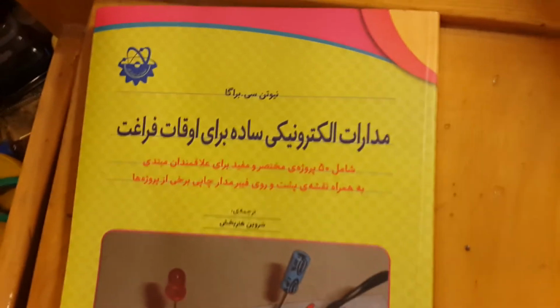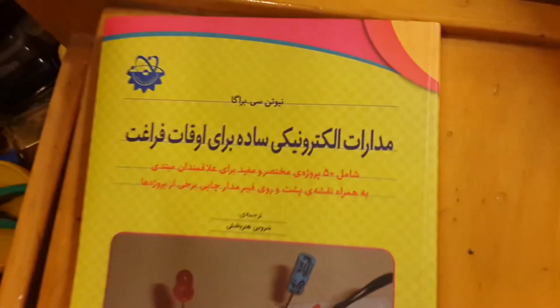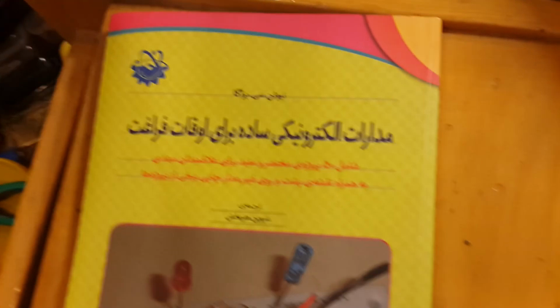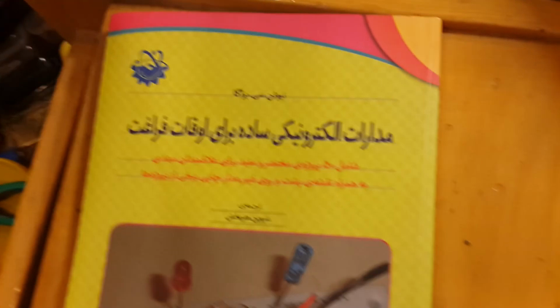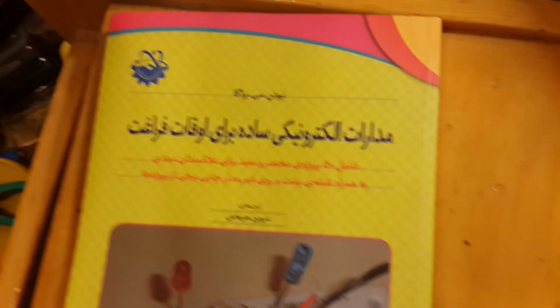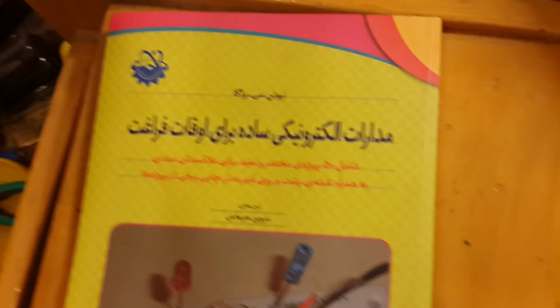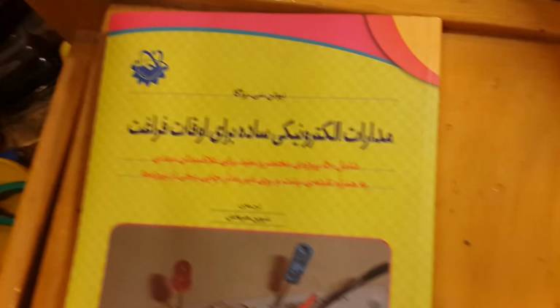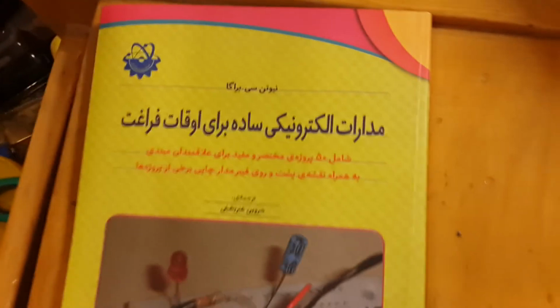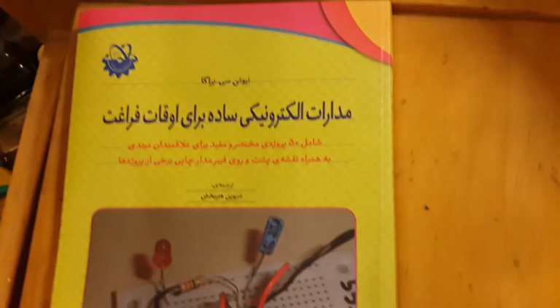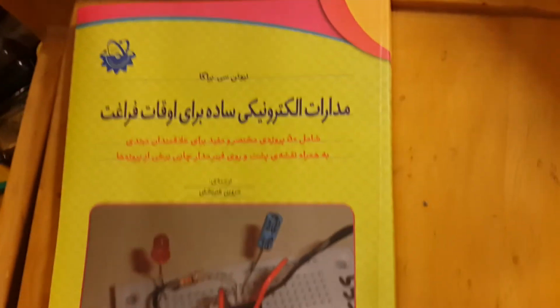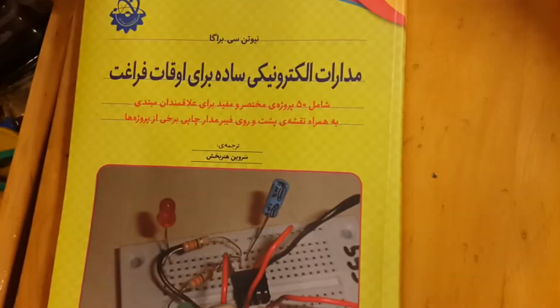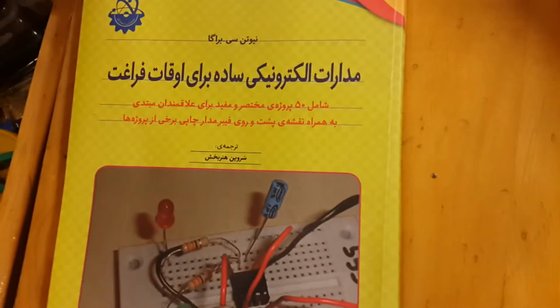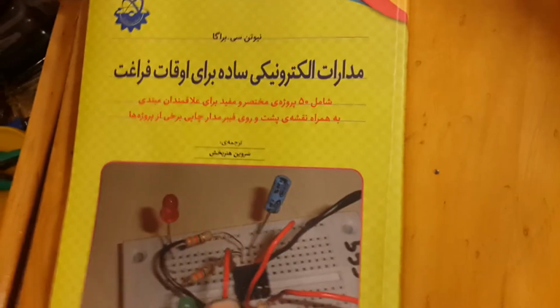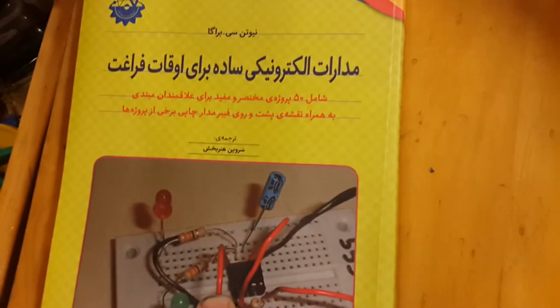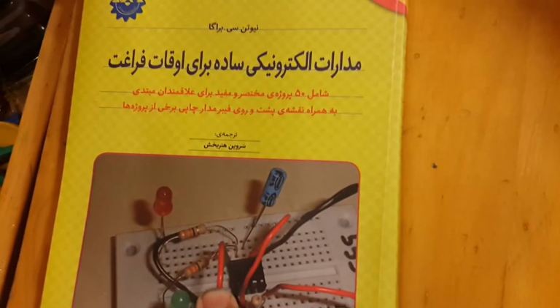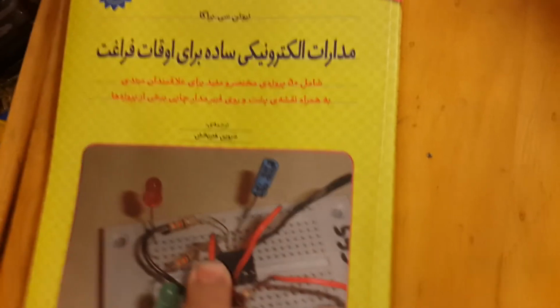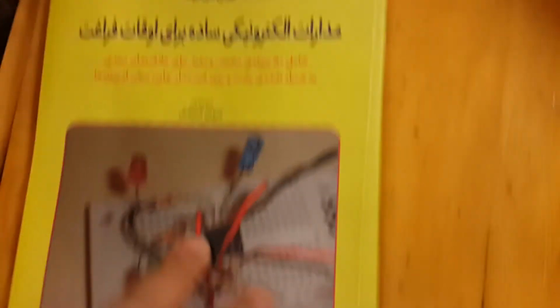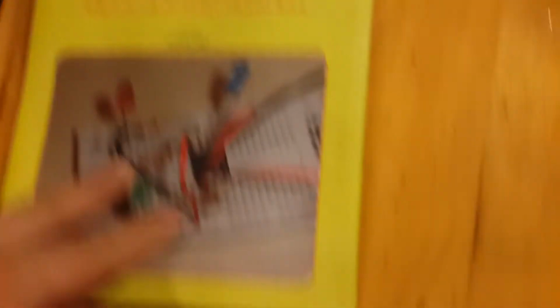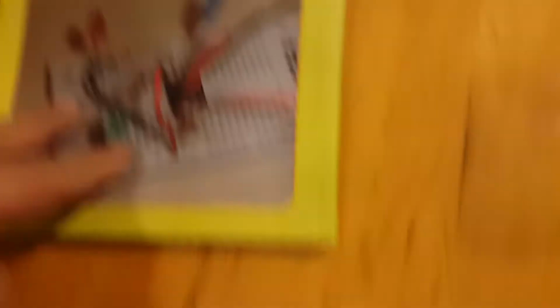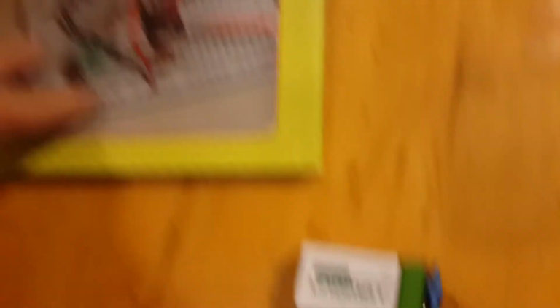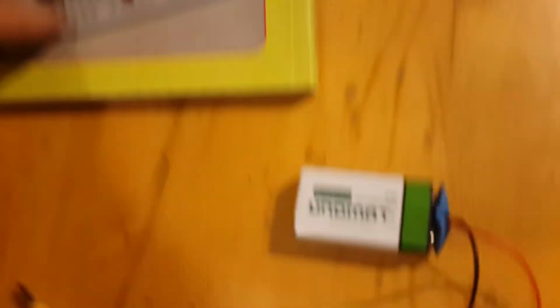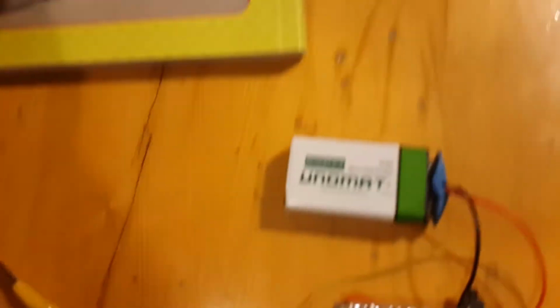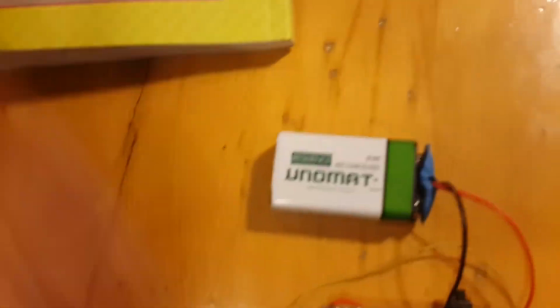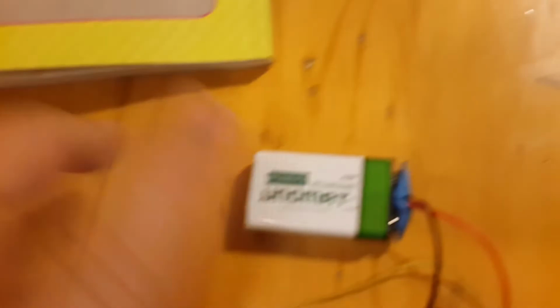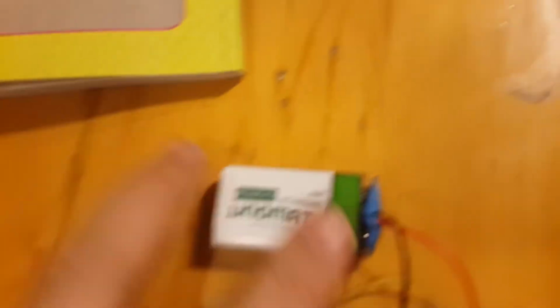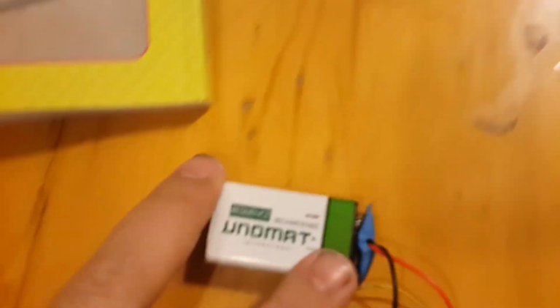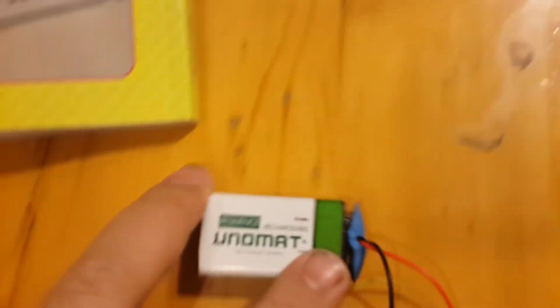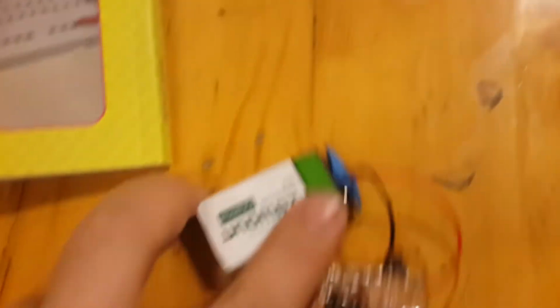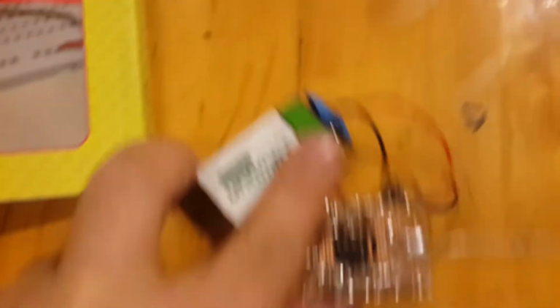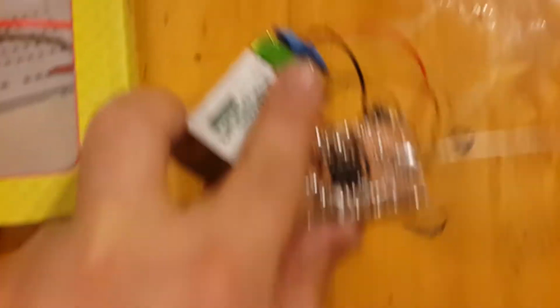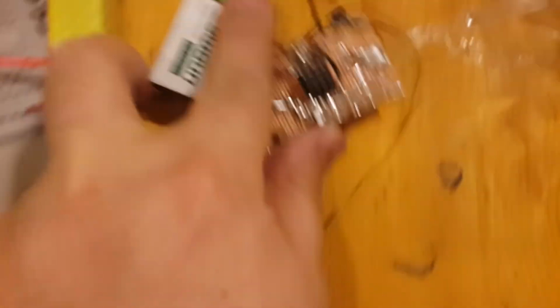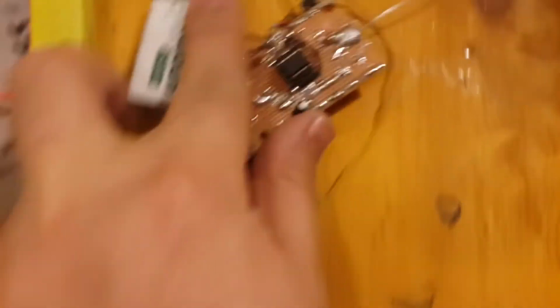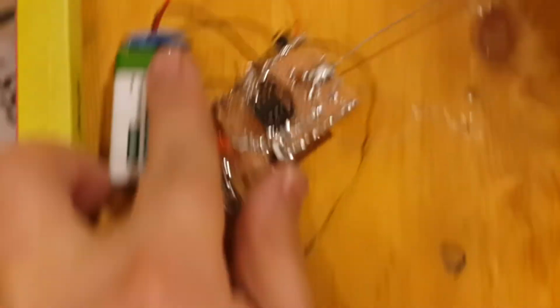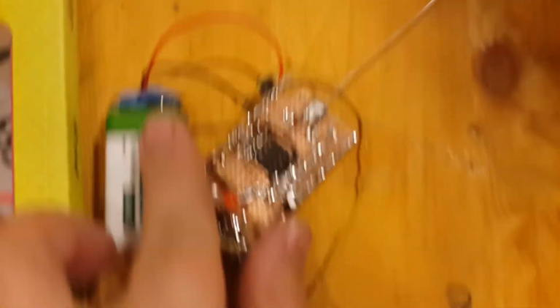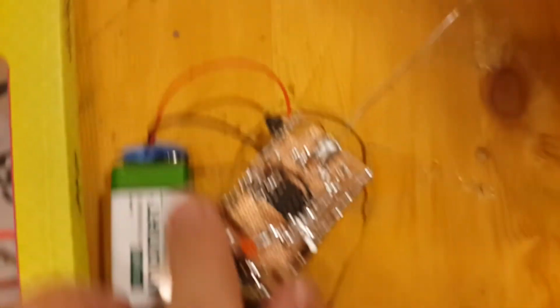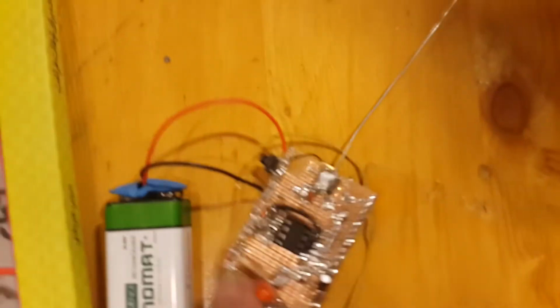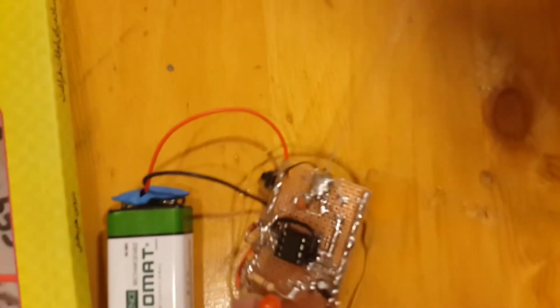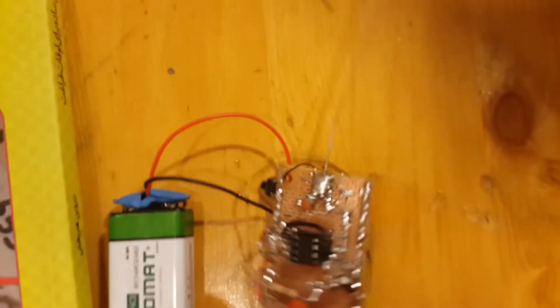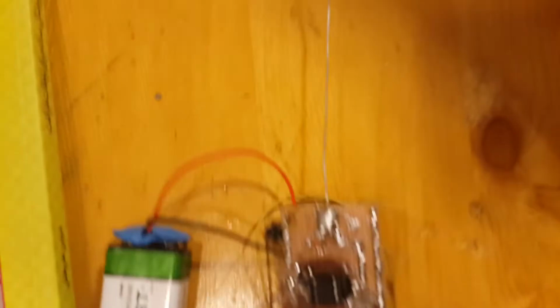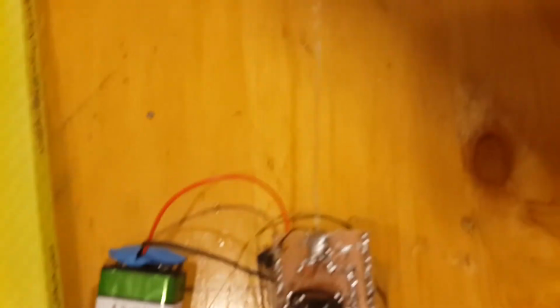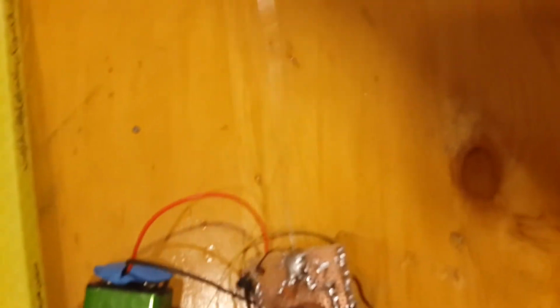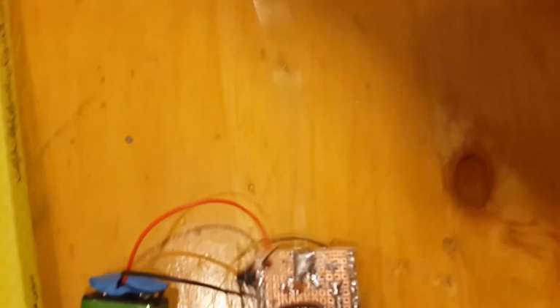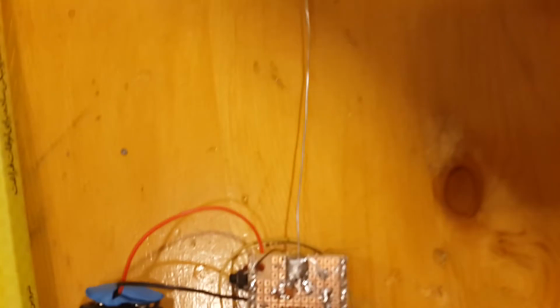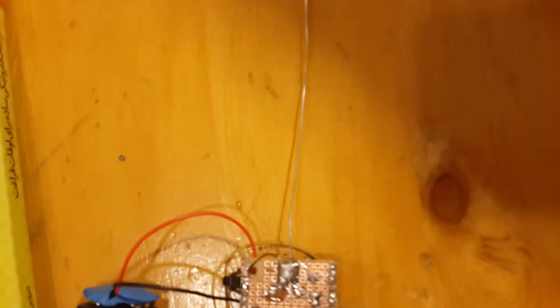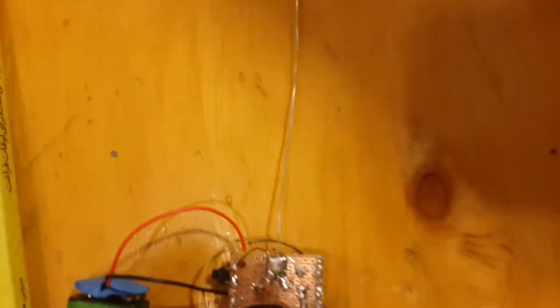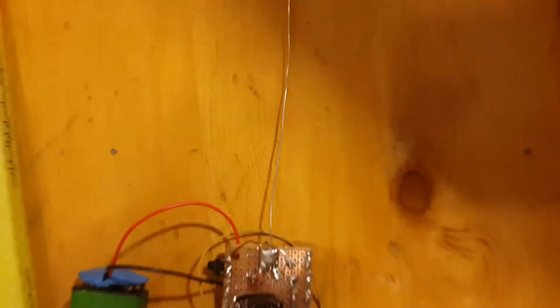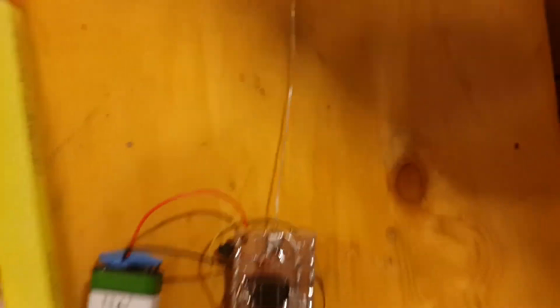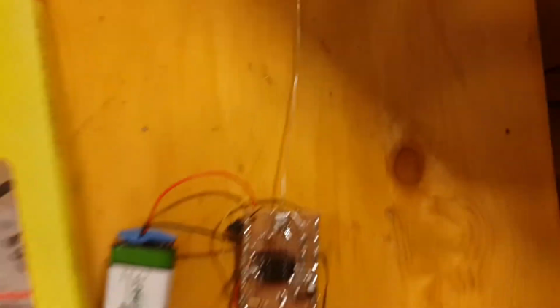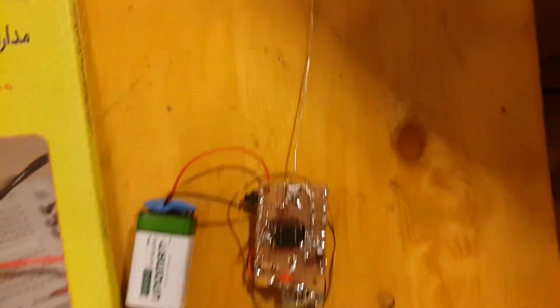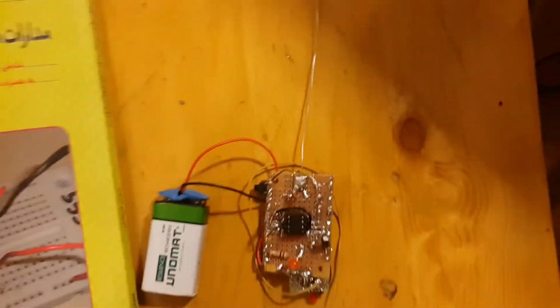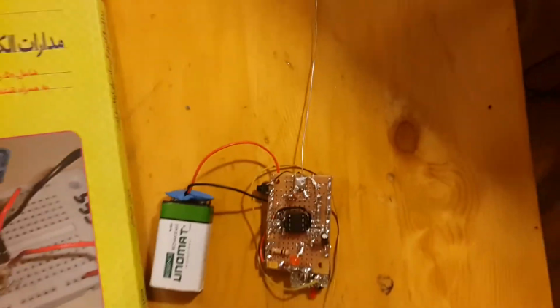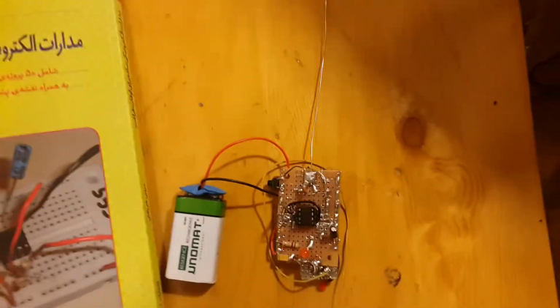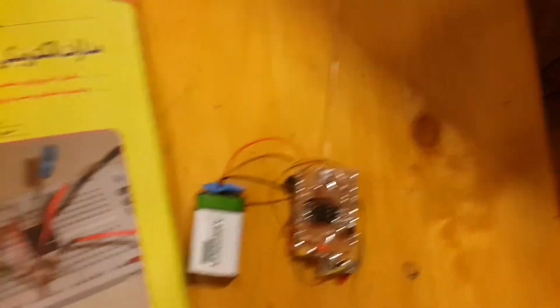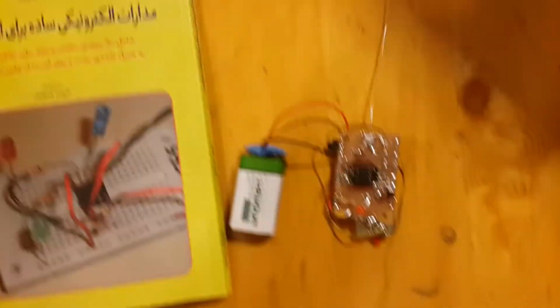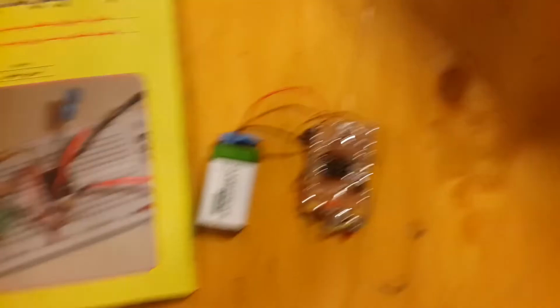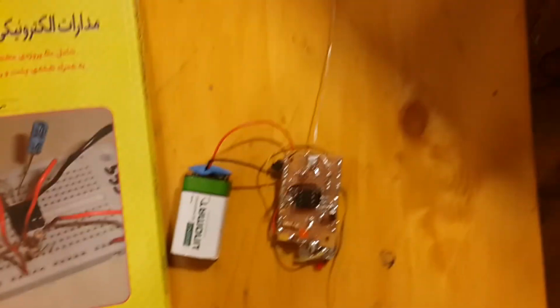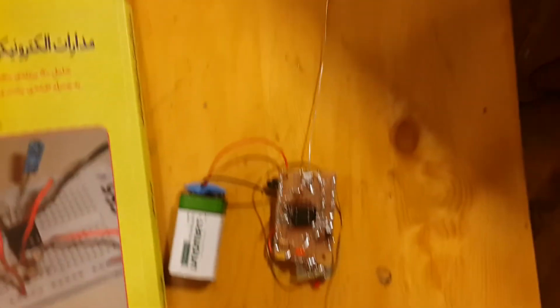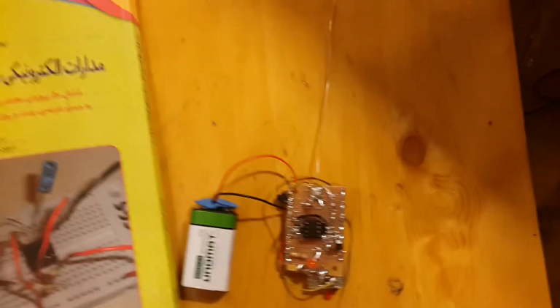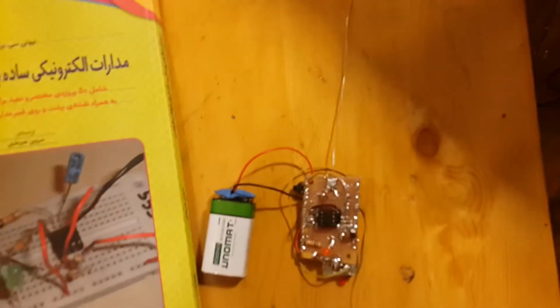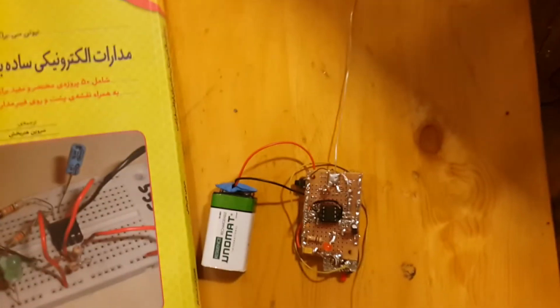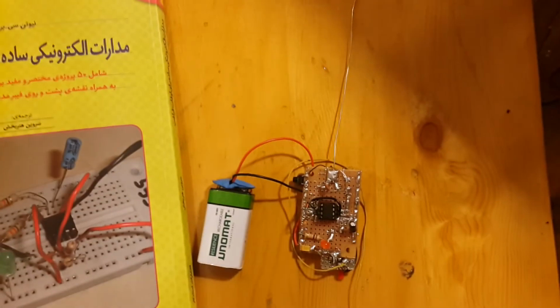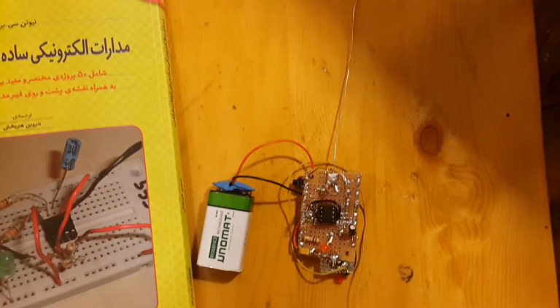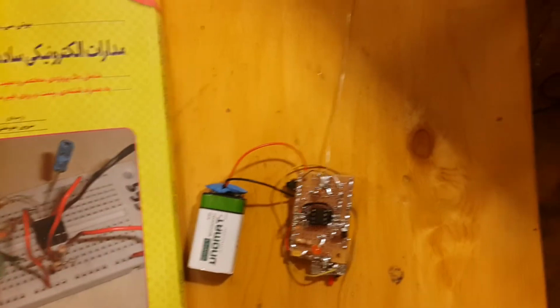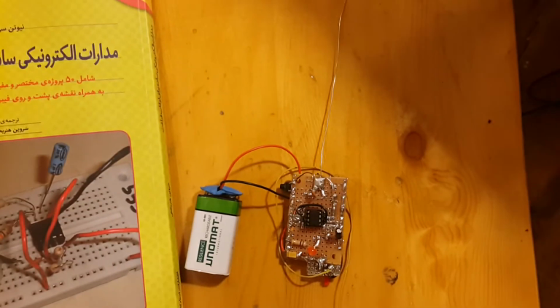If you are going to make some projects, this book is a great reference. Thanks for watching this DC injection project. Goodbye!